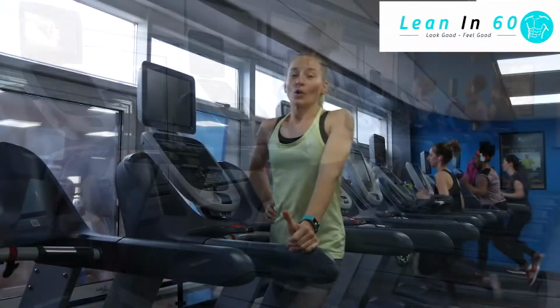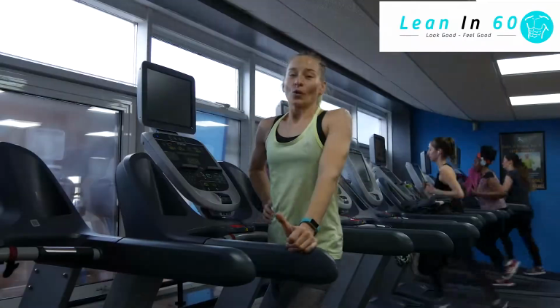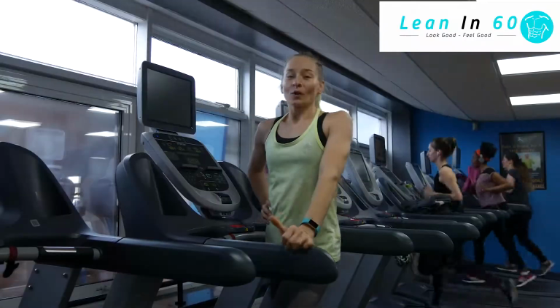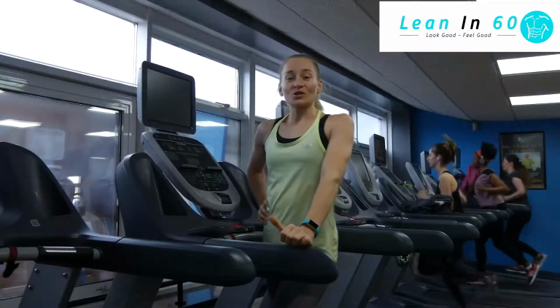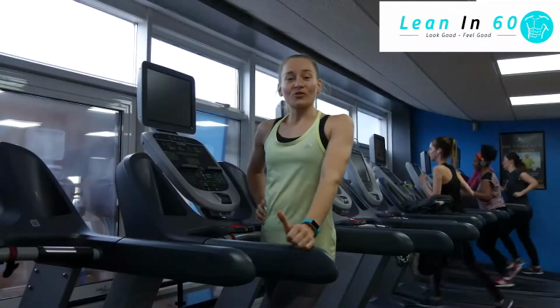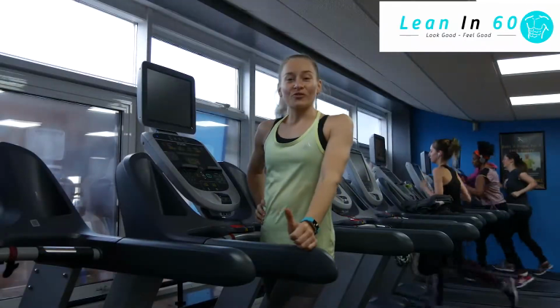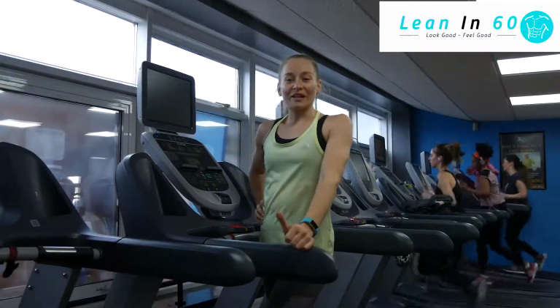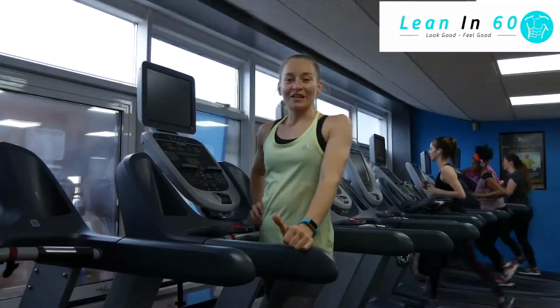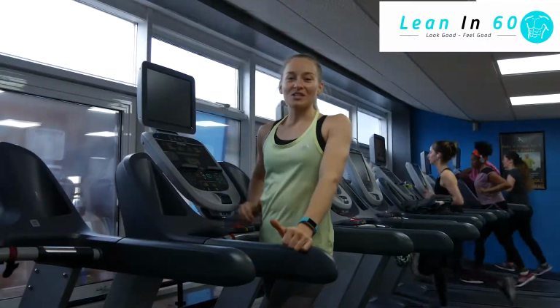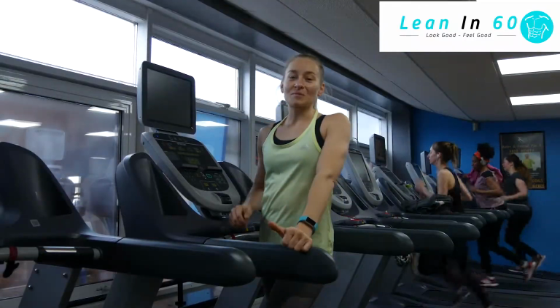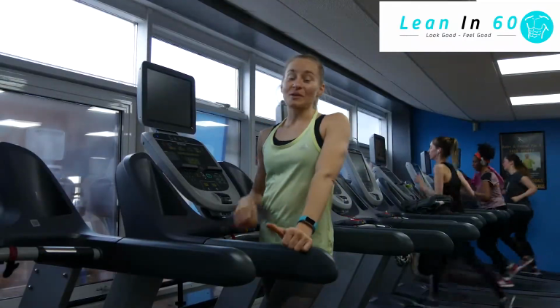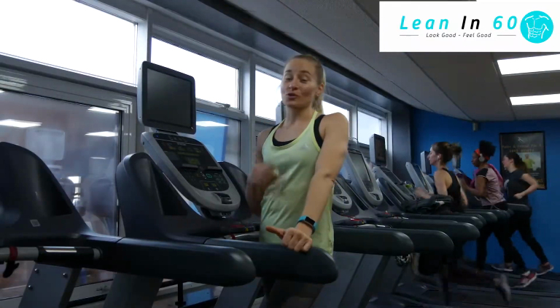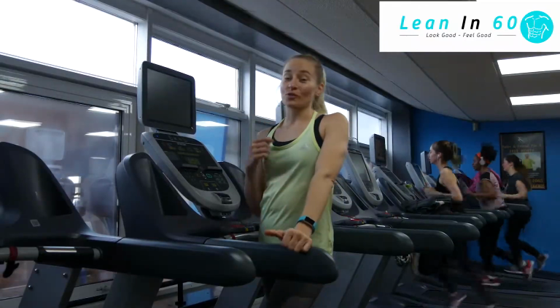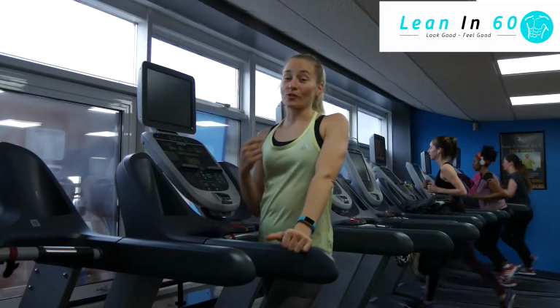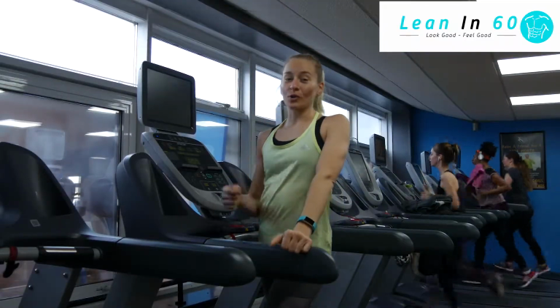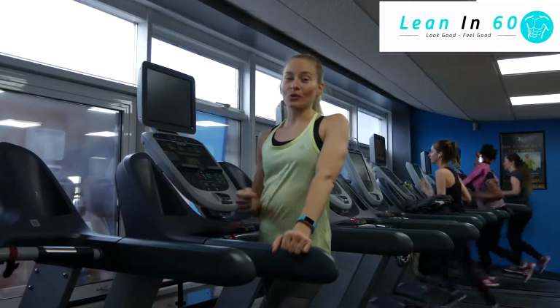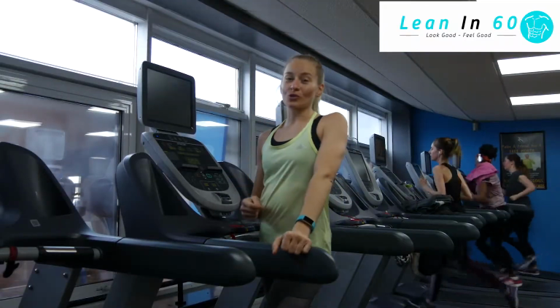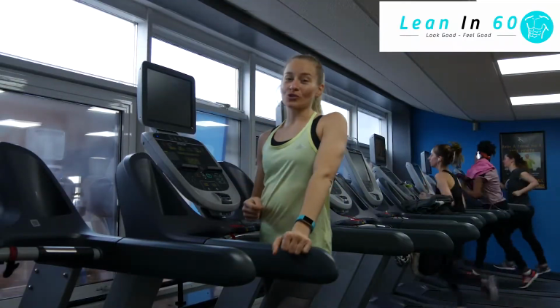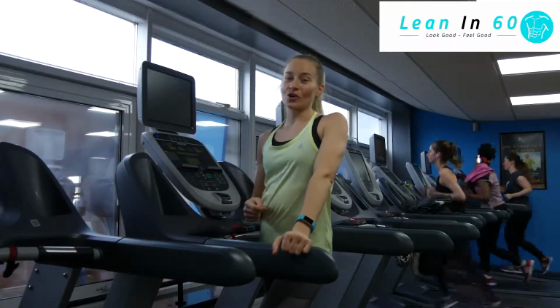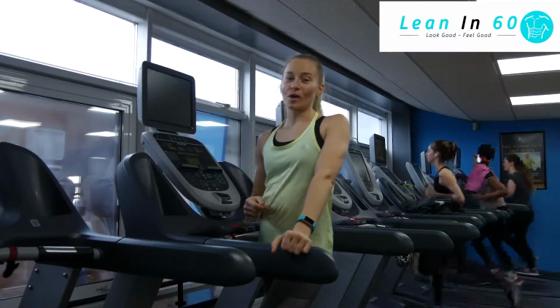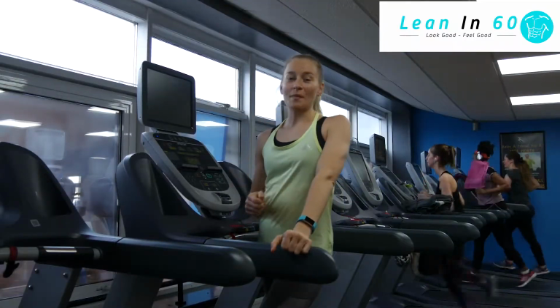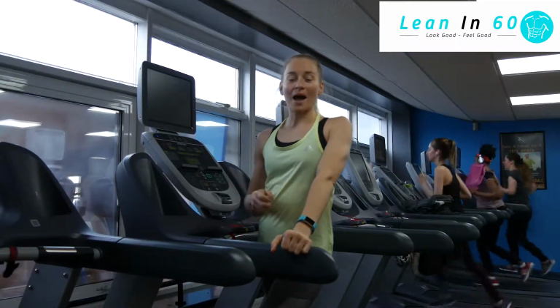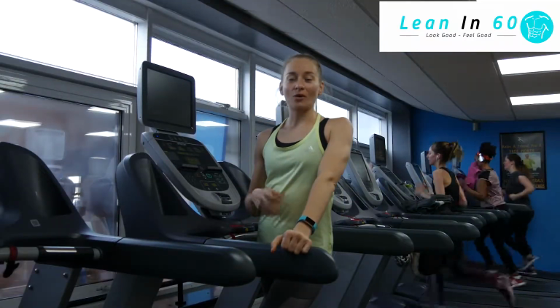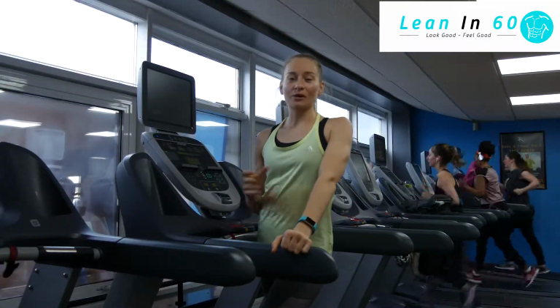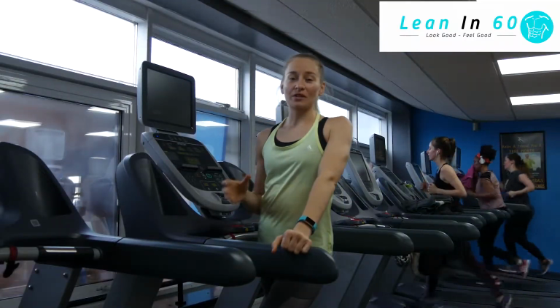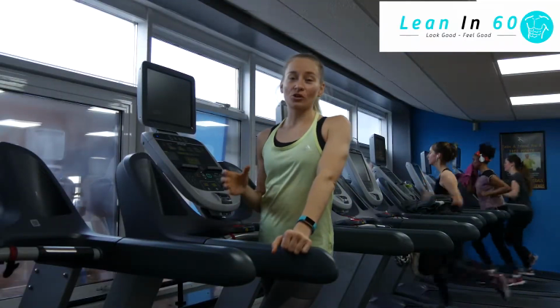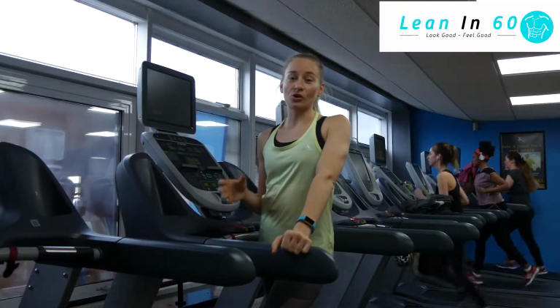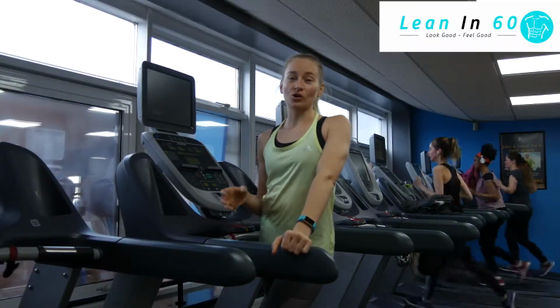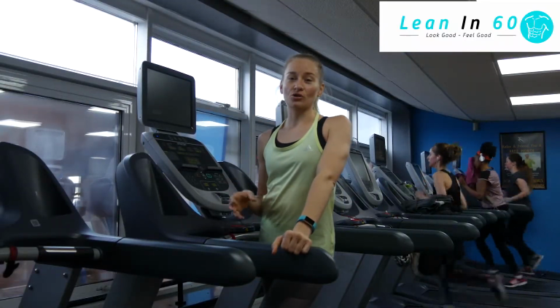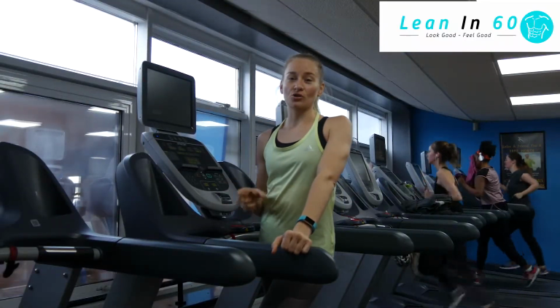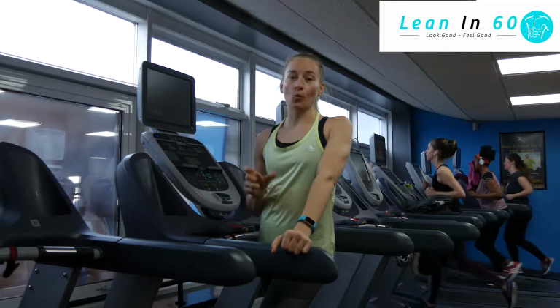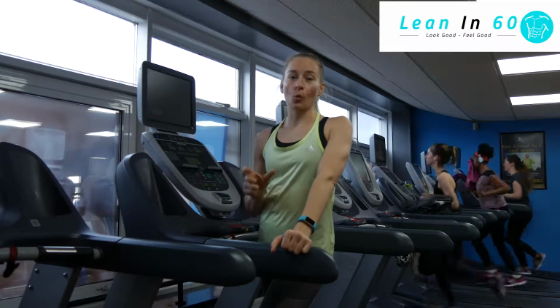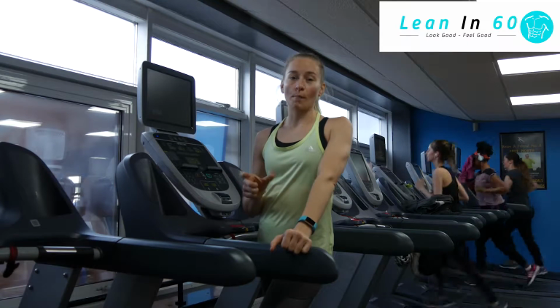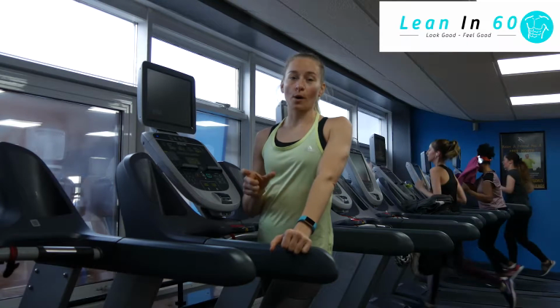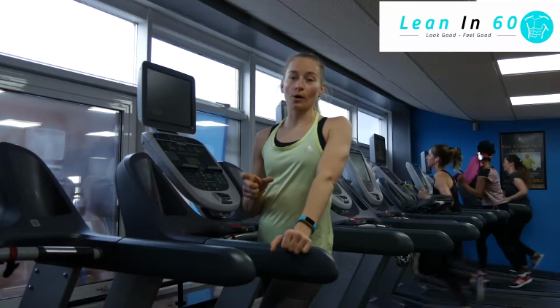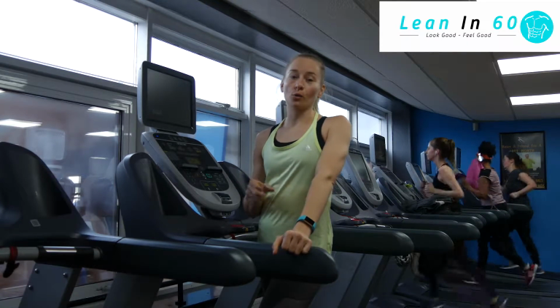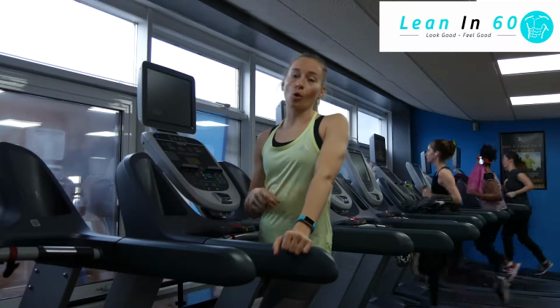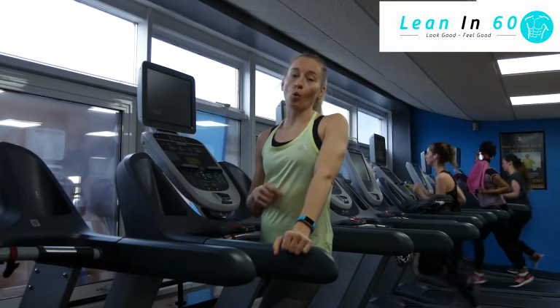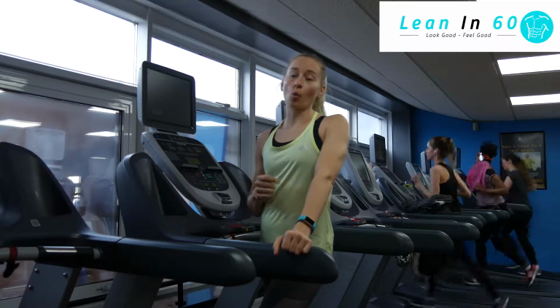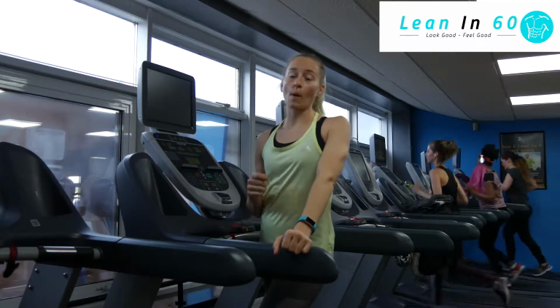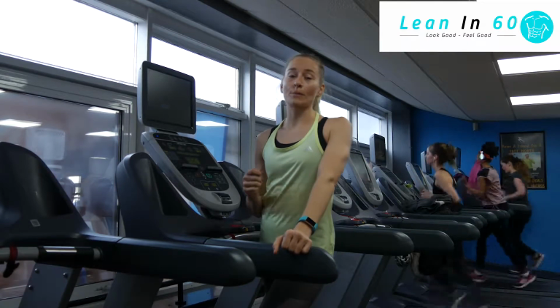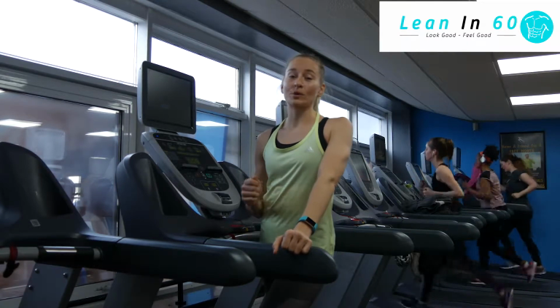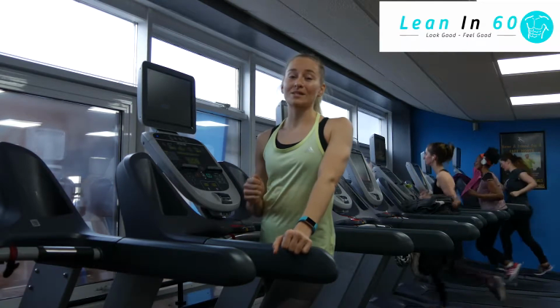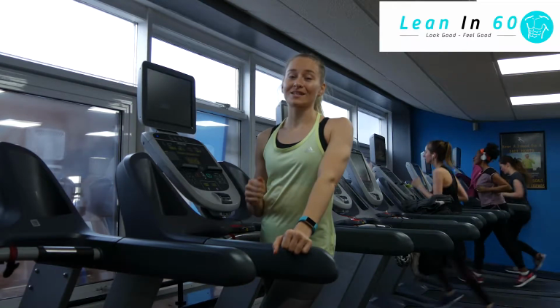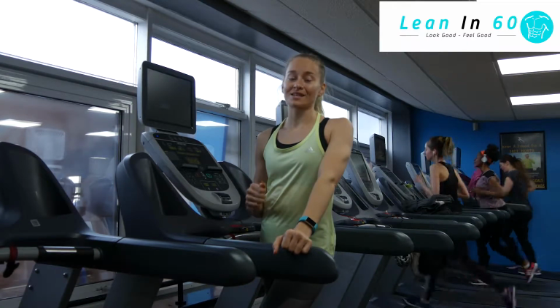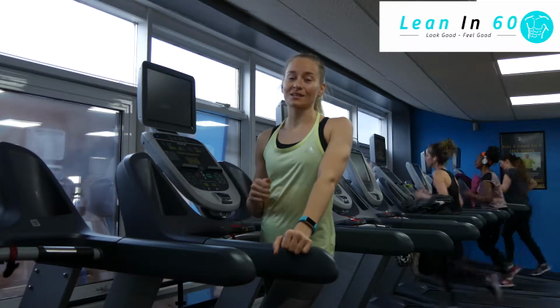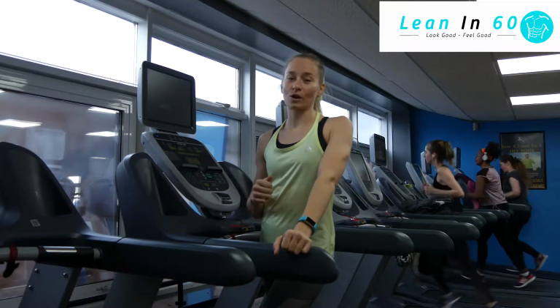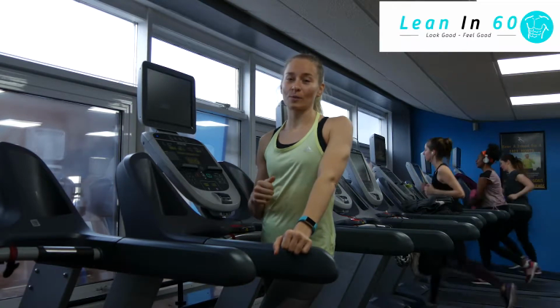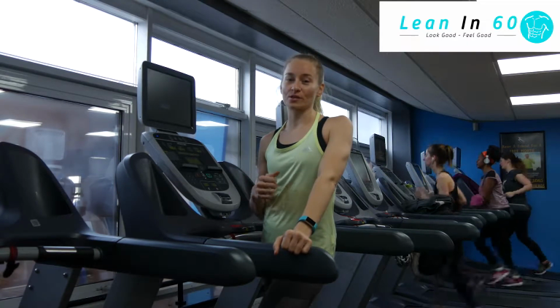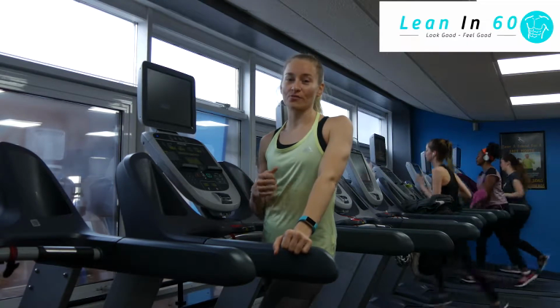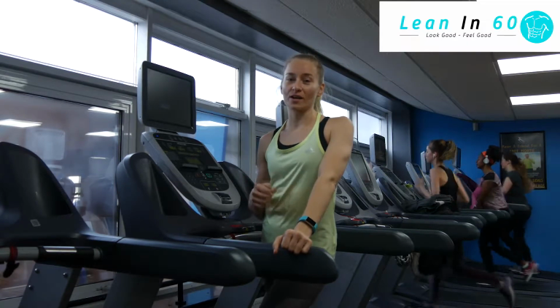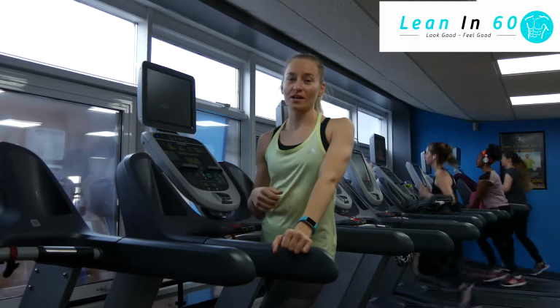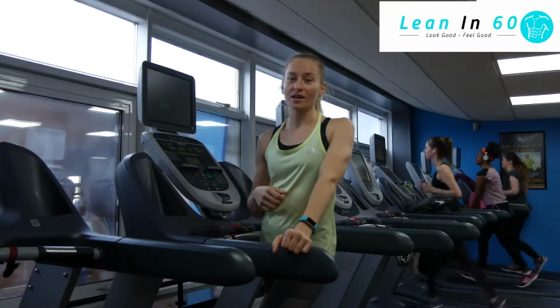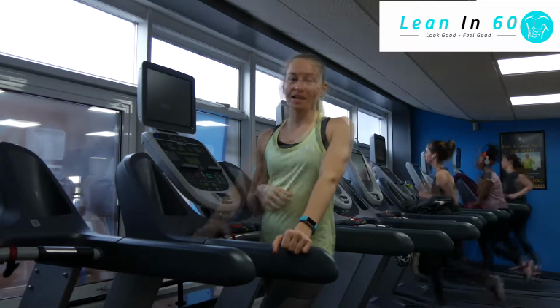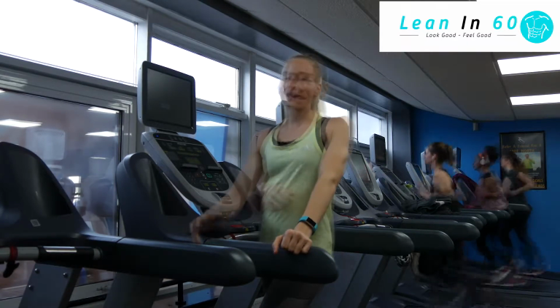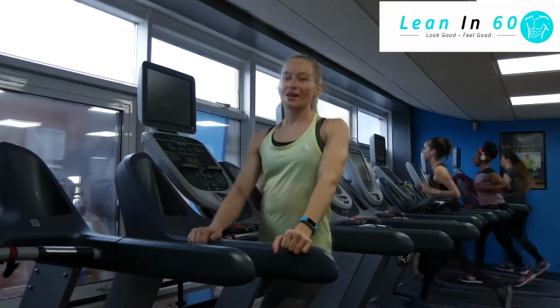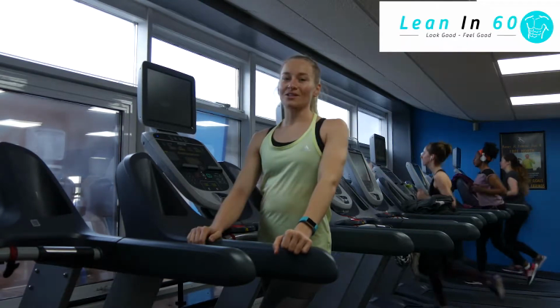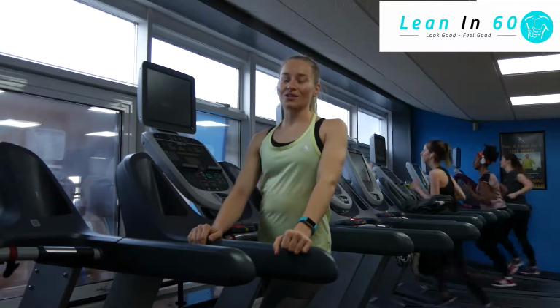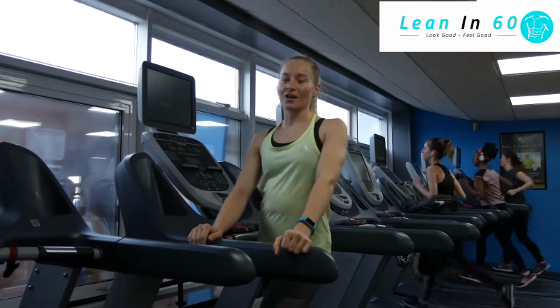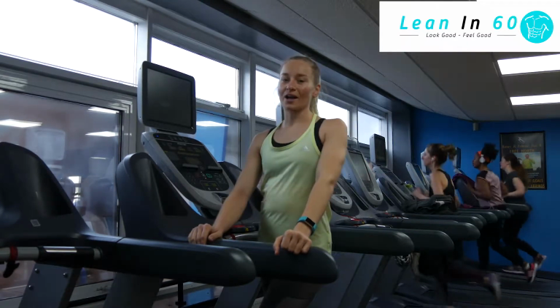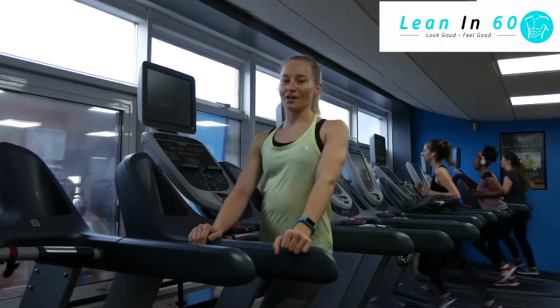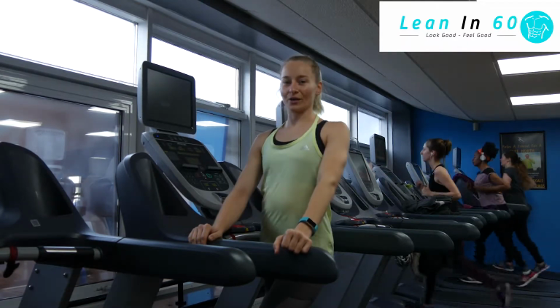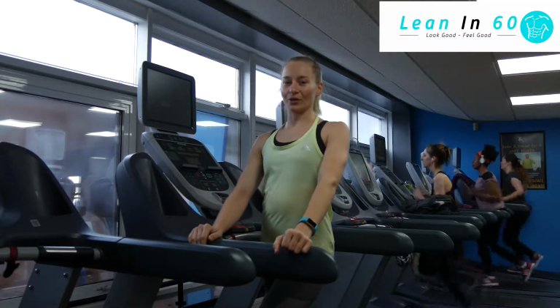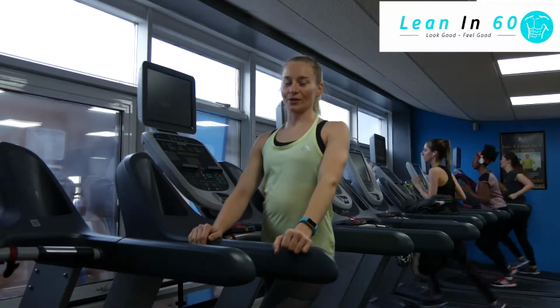Once you've finished, make sure you record your time — how long it took you to do your 1 mile or 1.6 km run. Let us know how you get on.